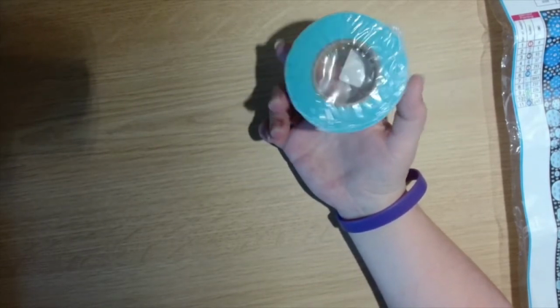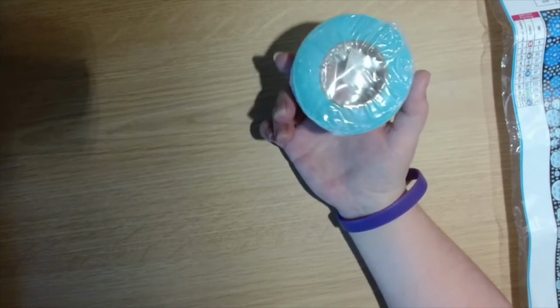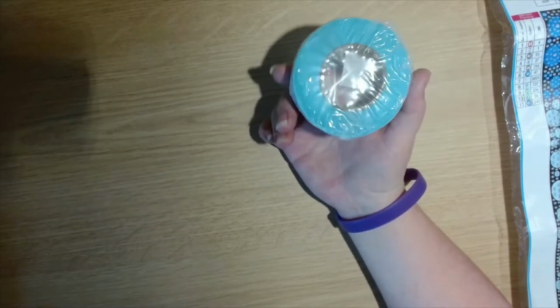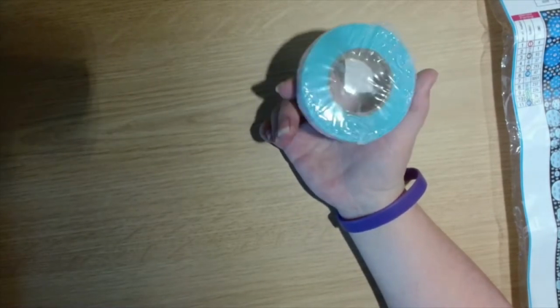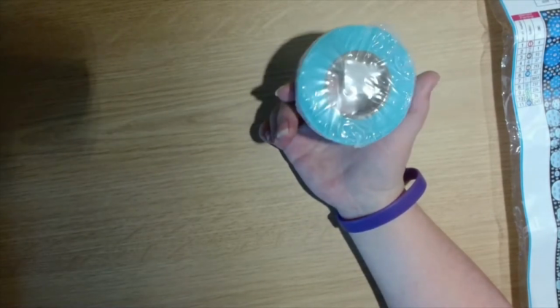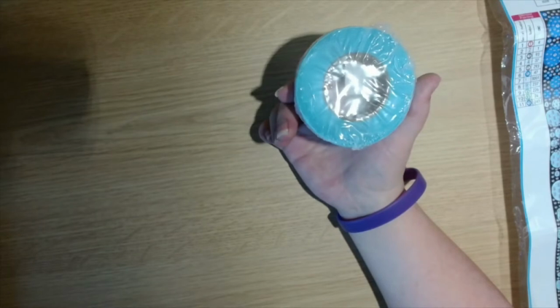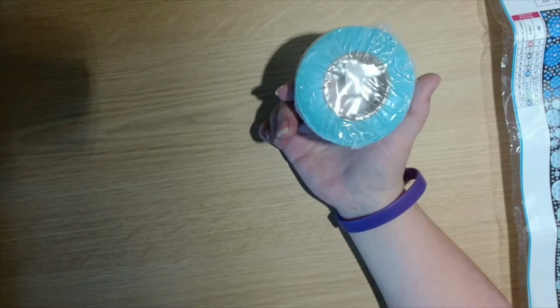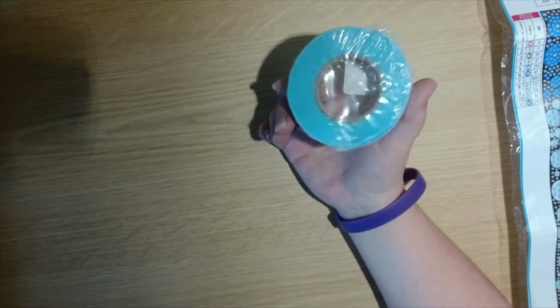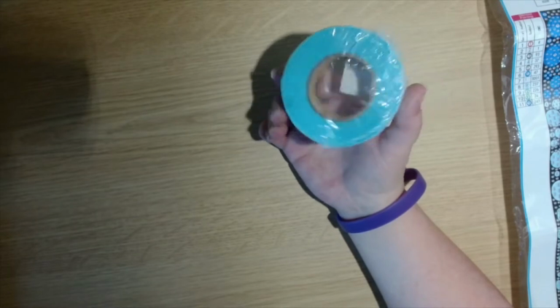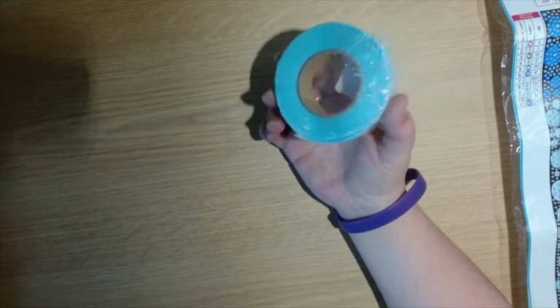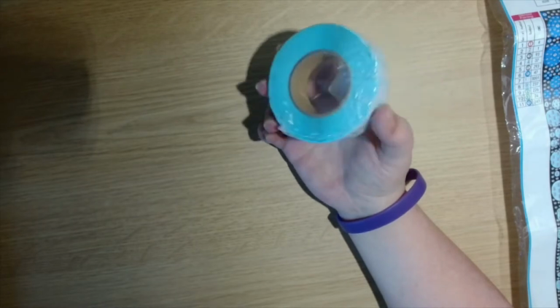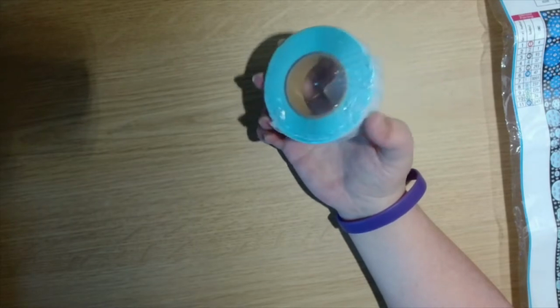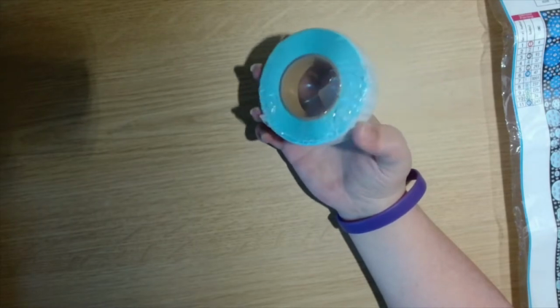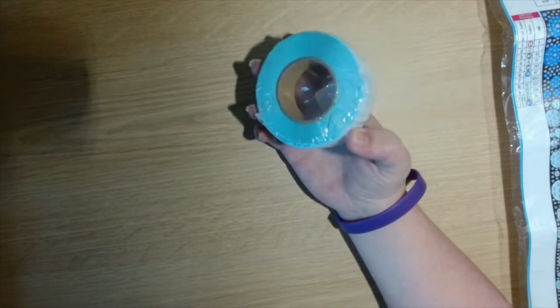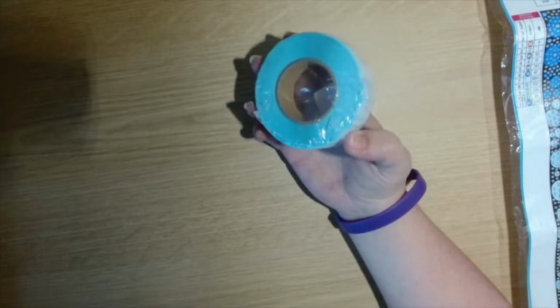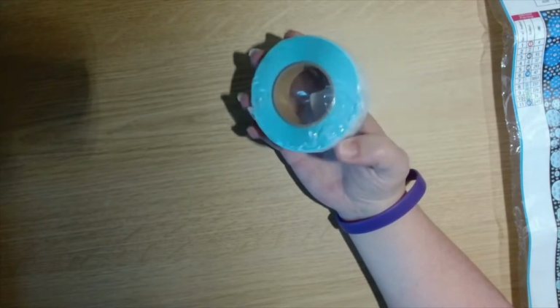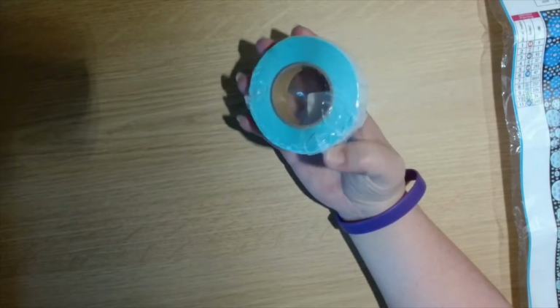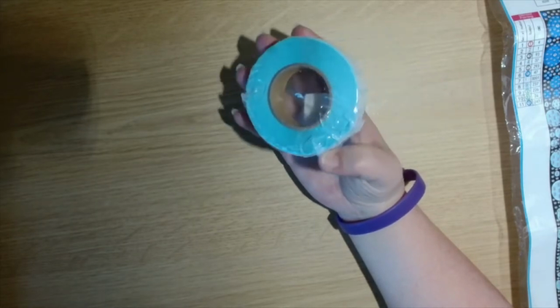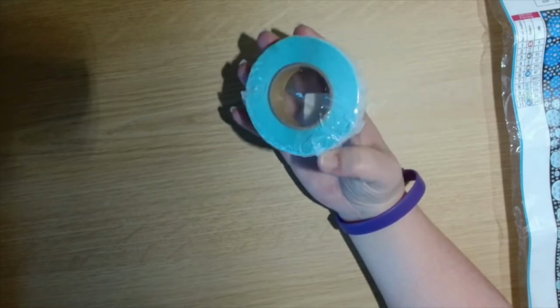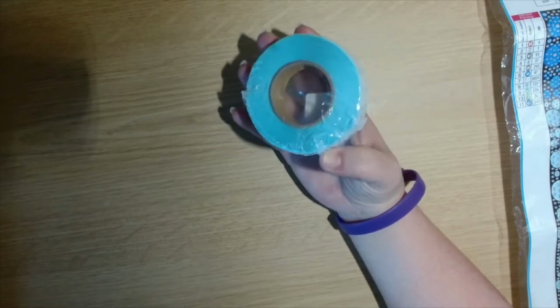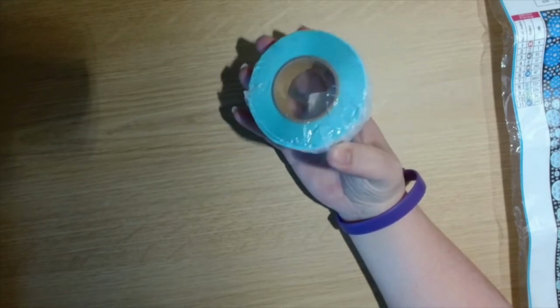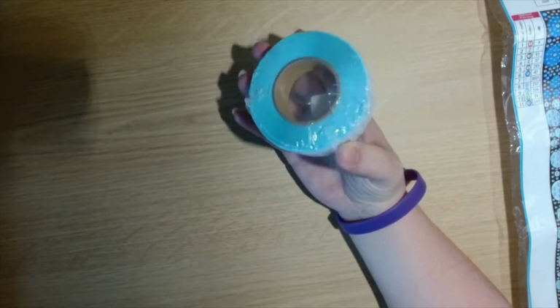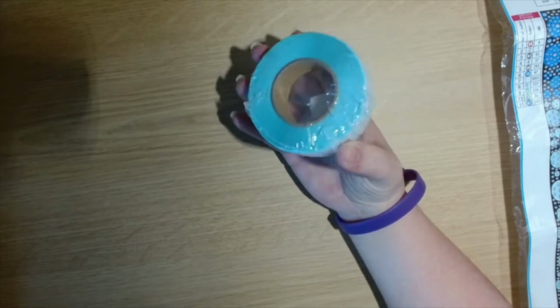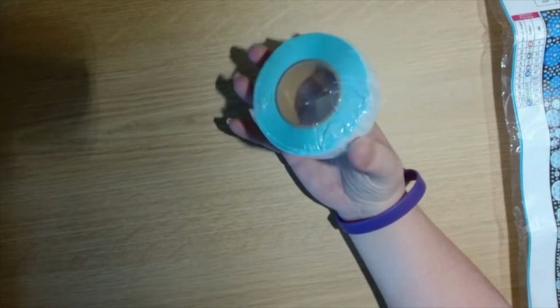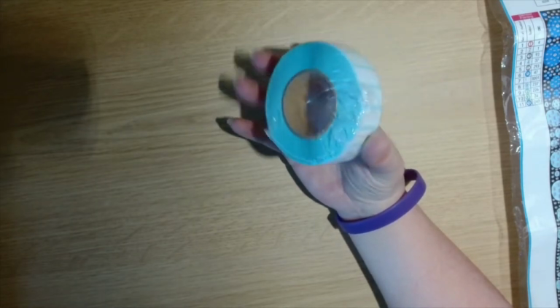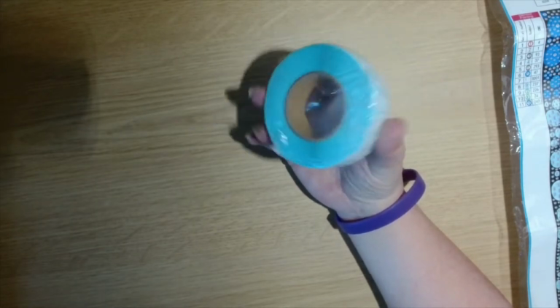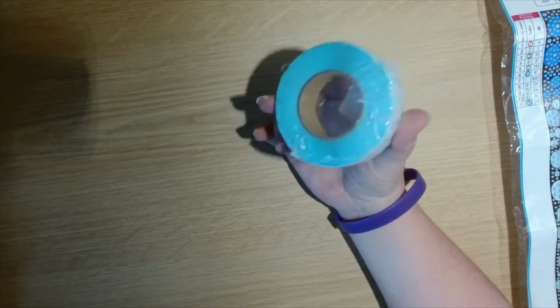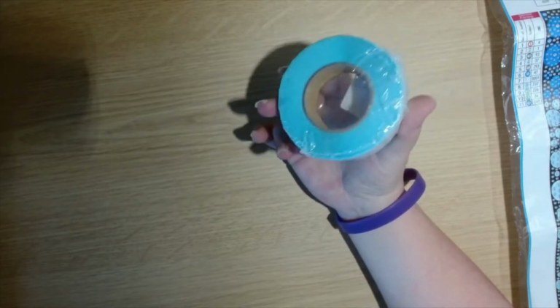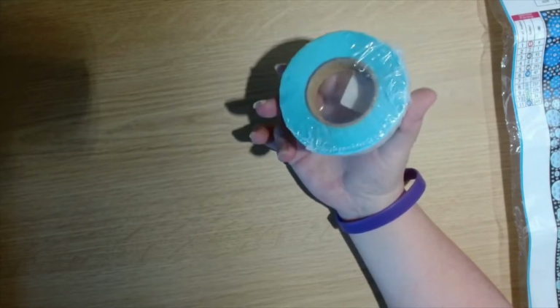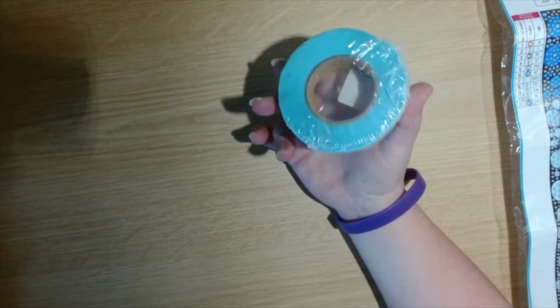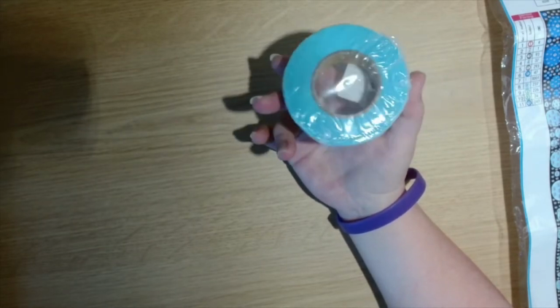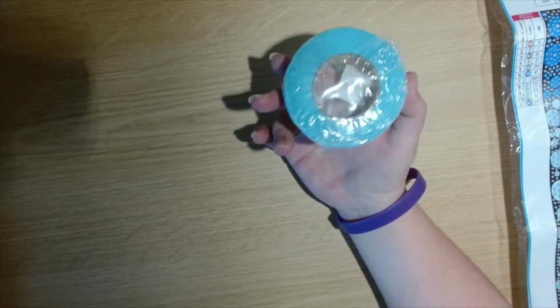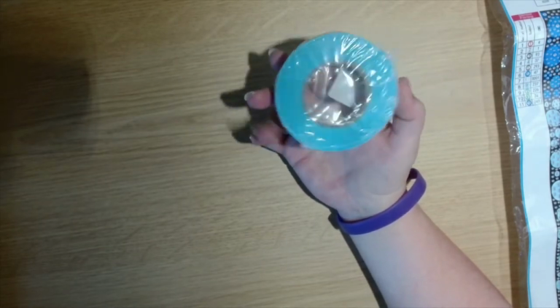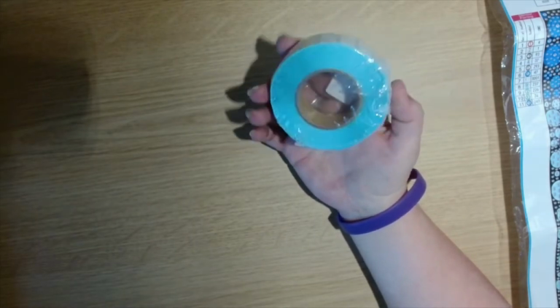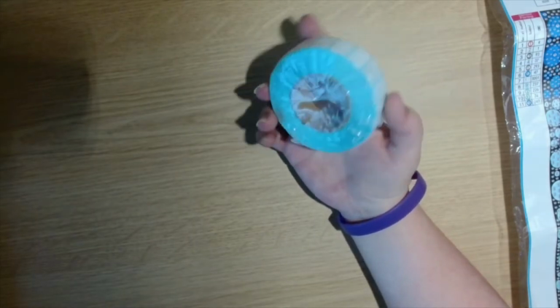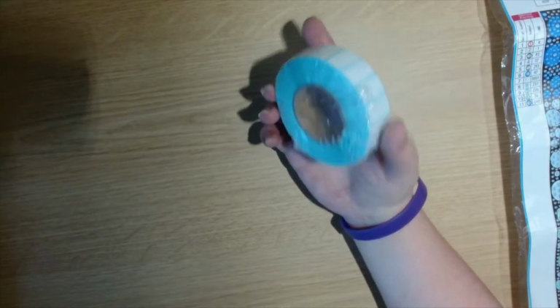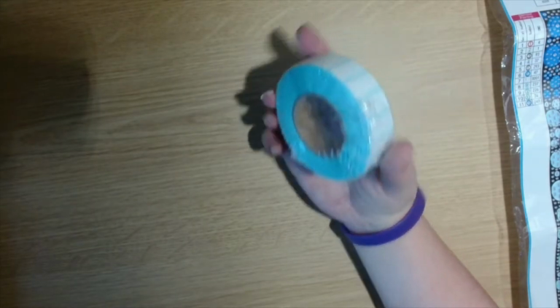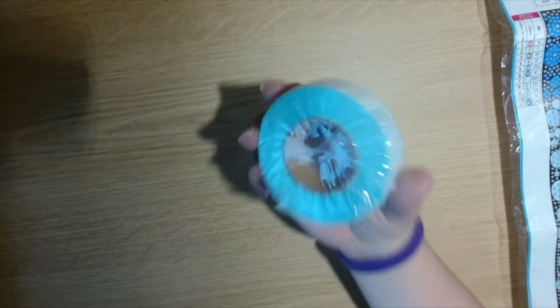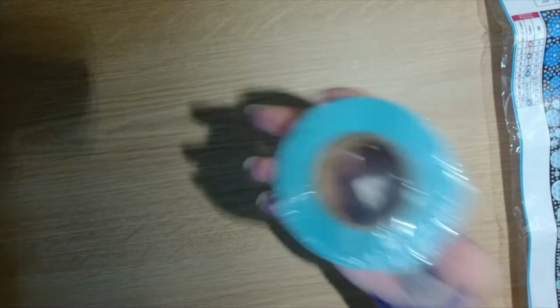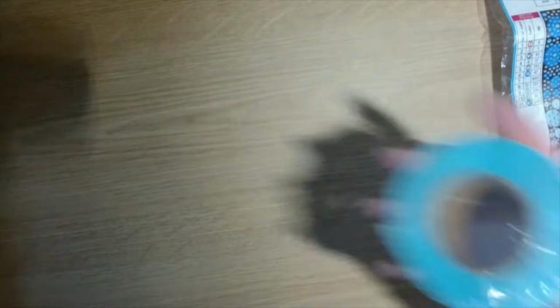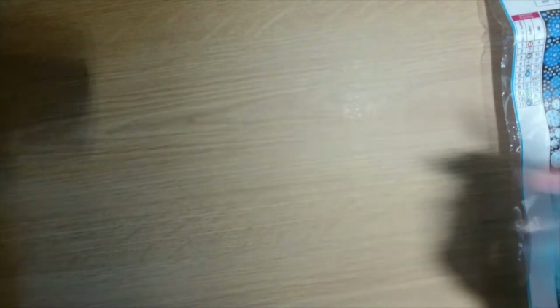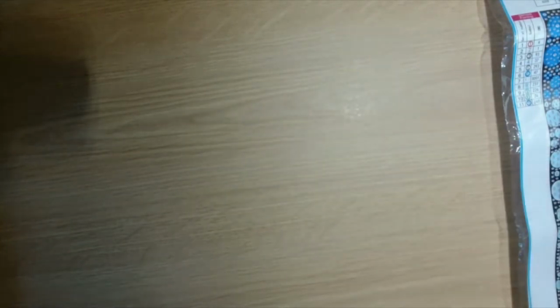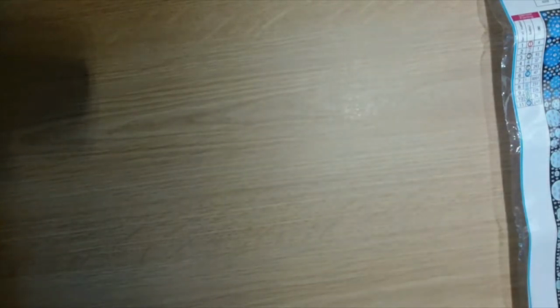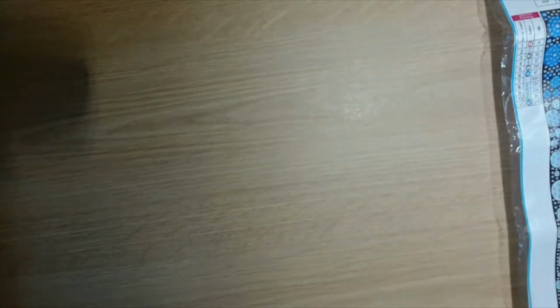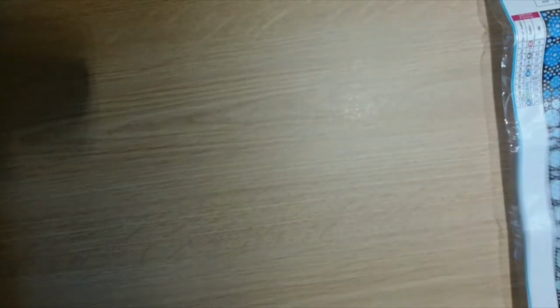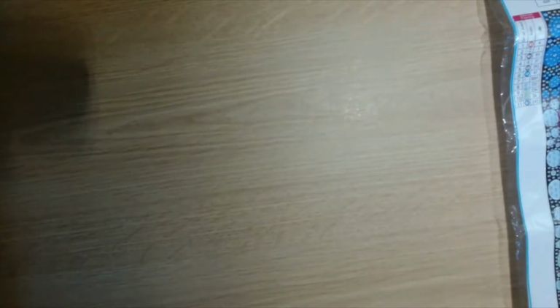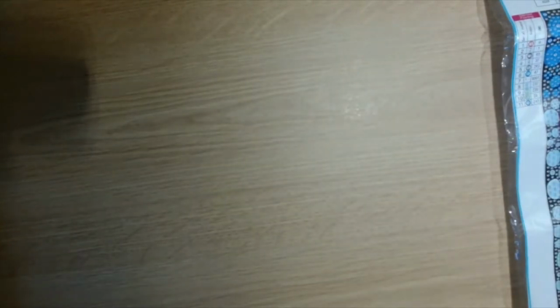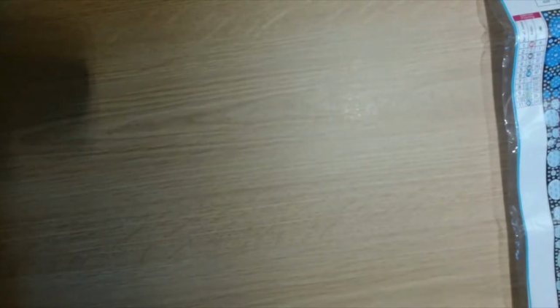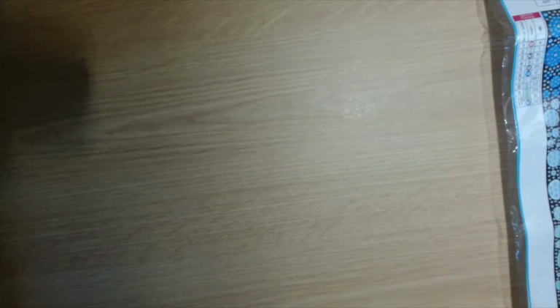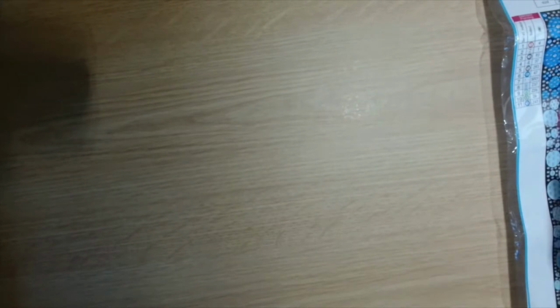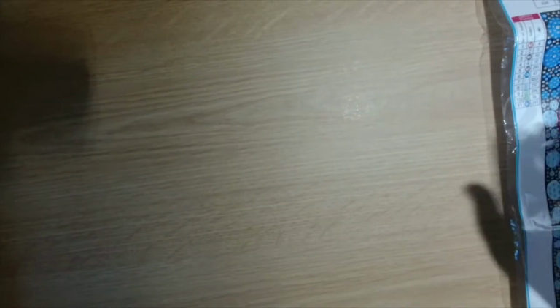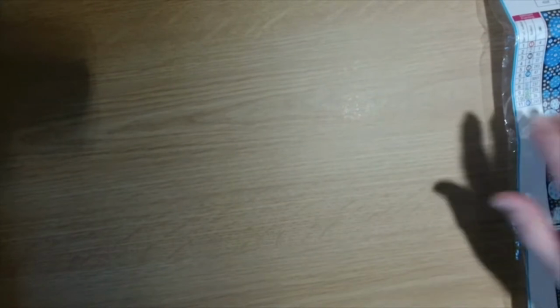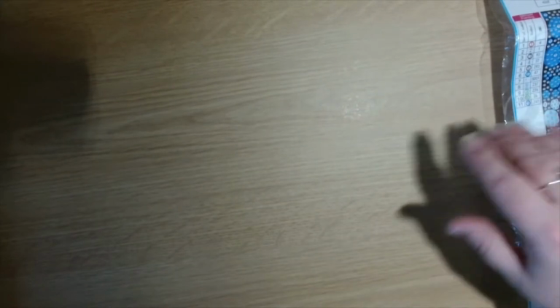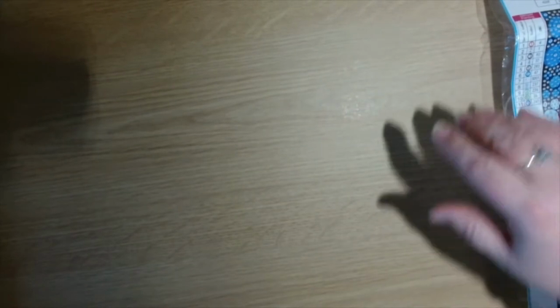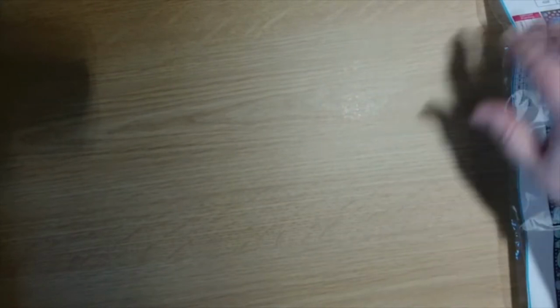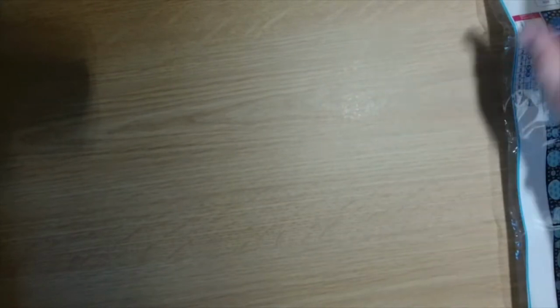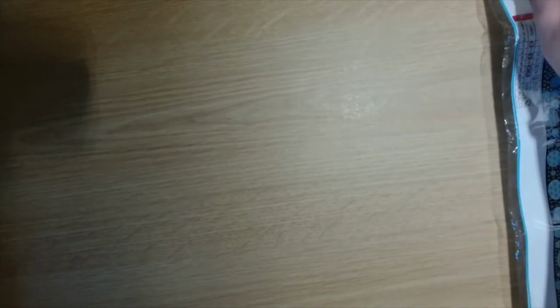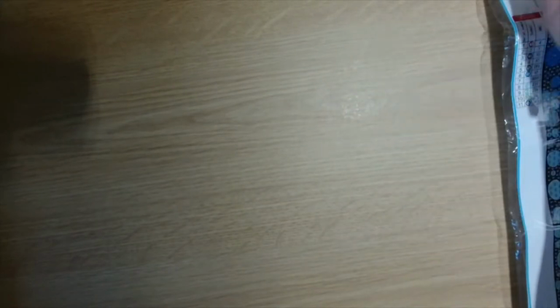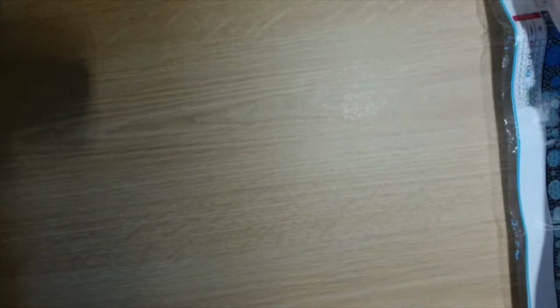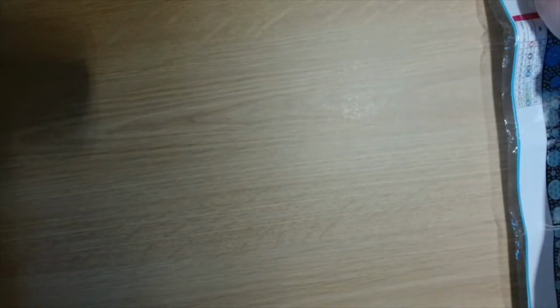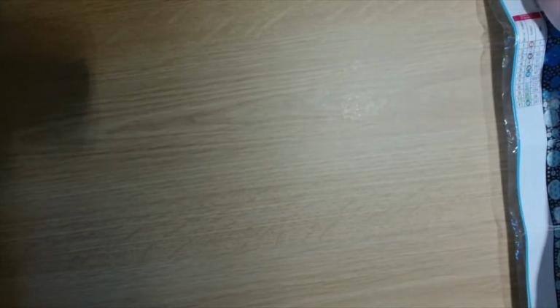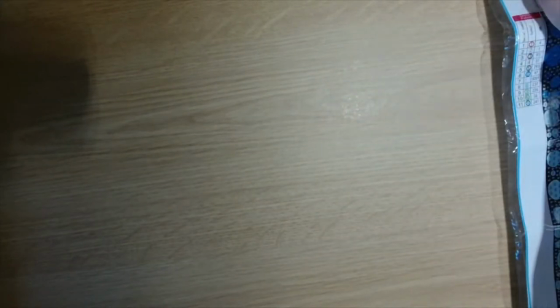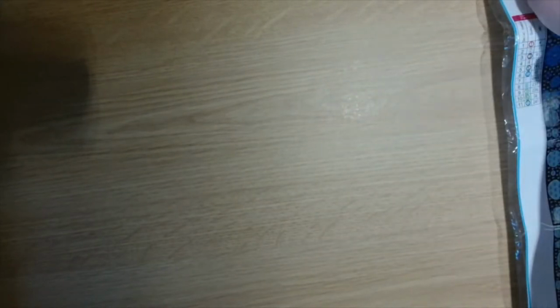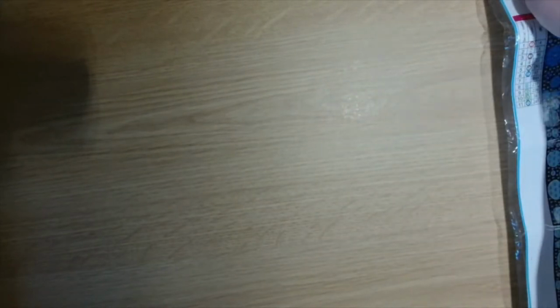I'll be using these on my pots and things when I diamond paint.